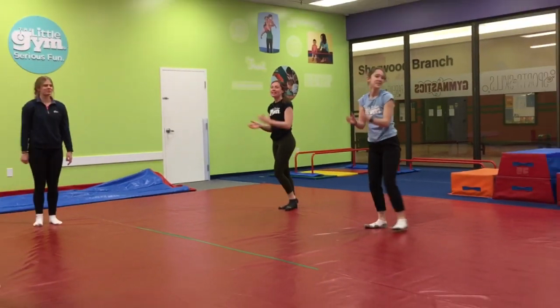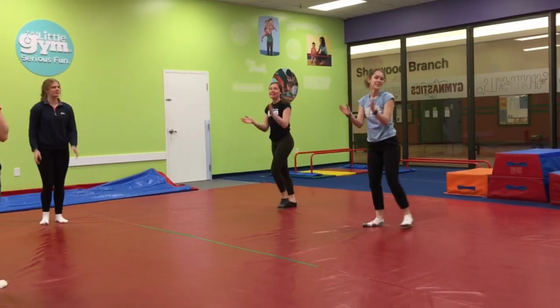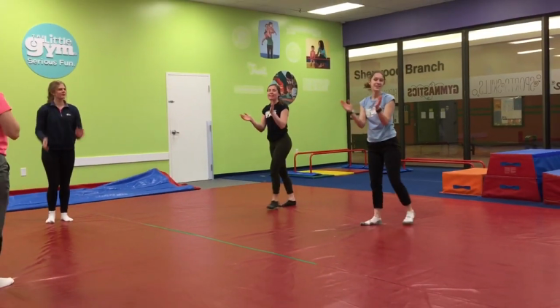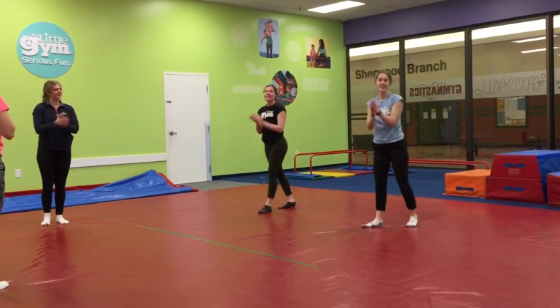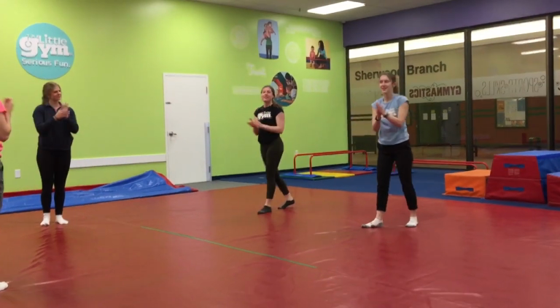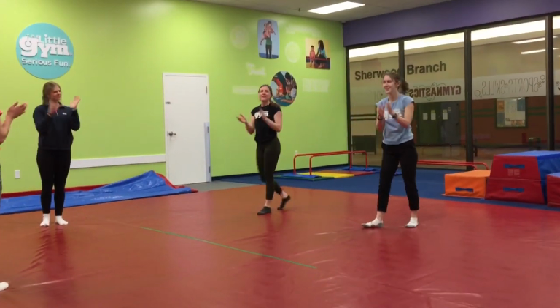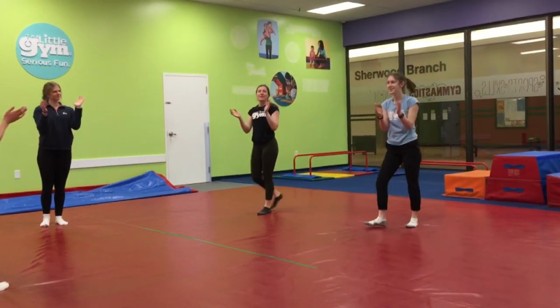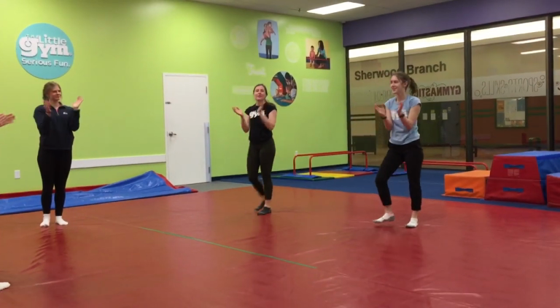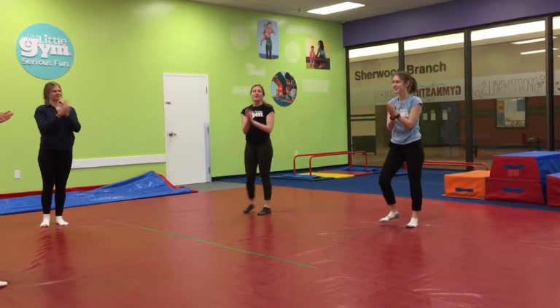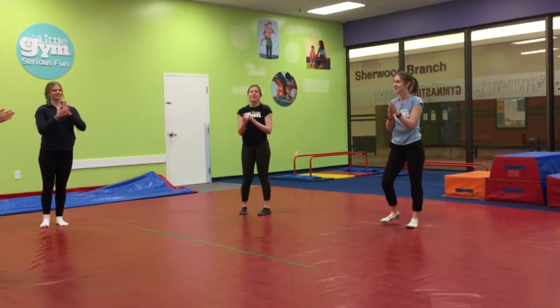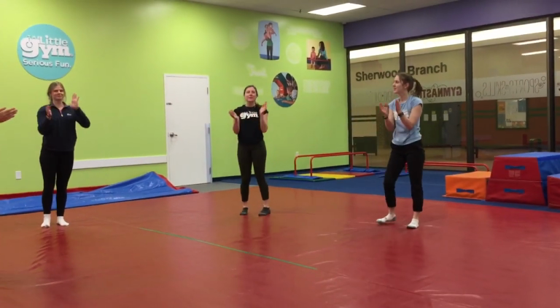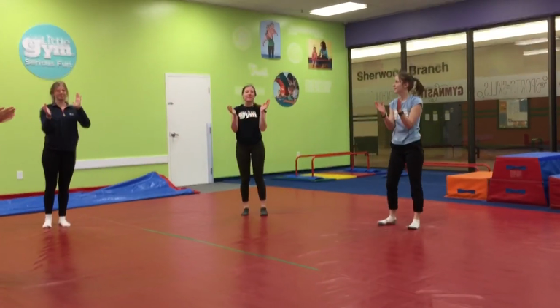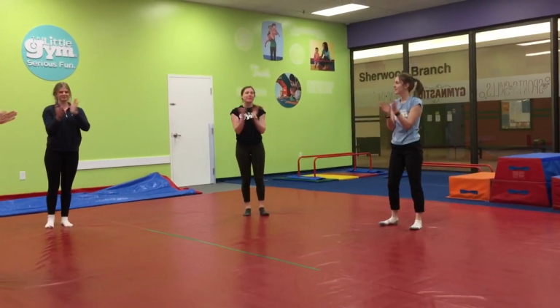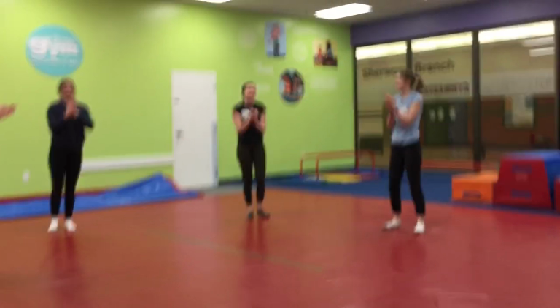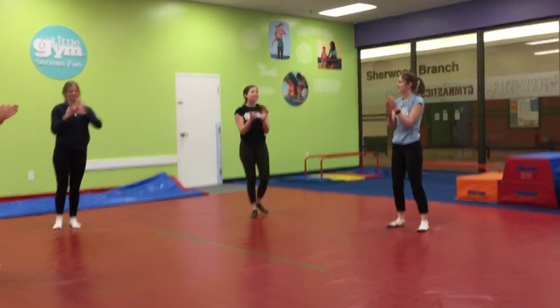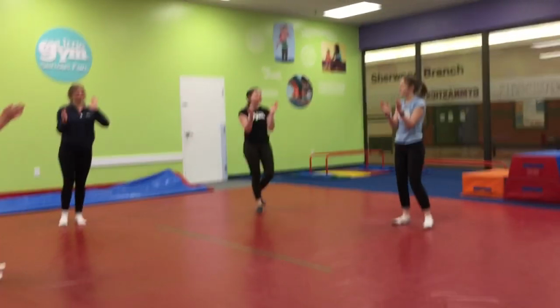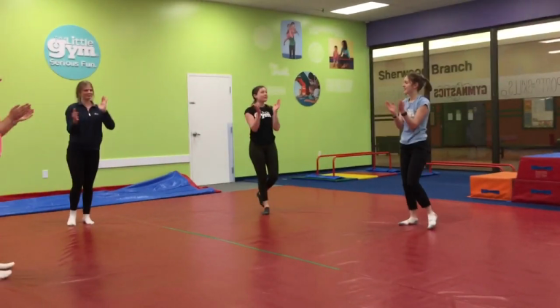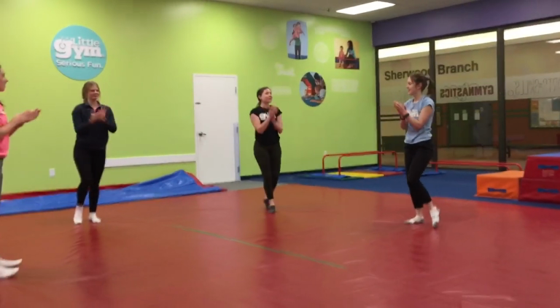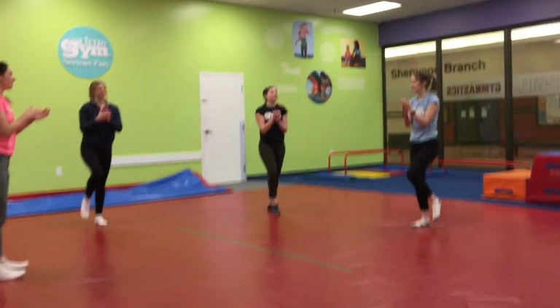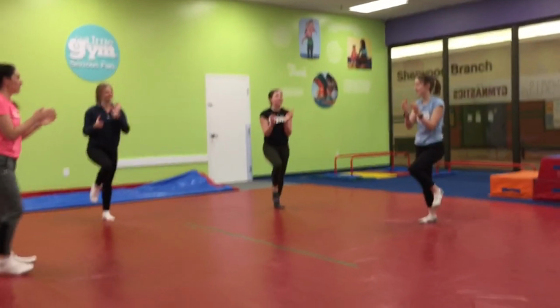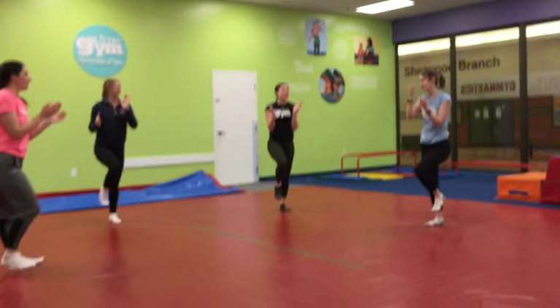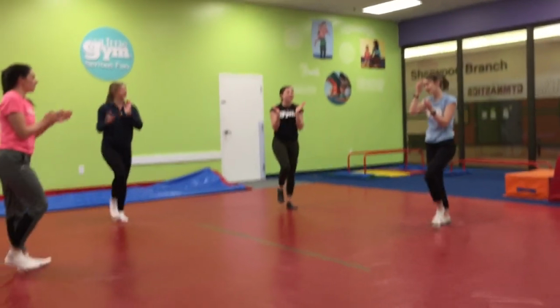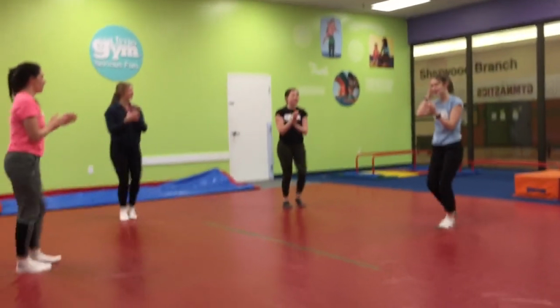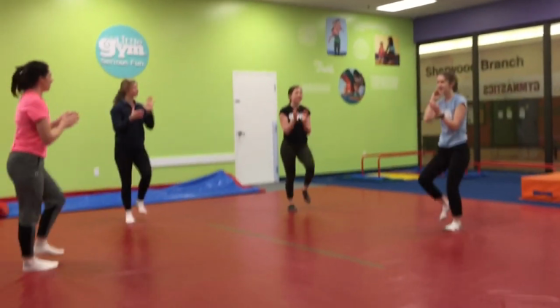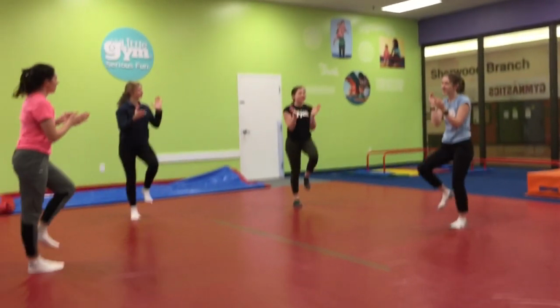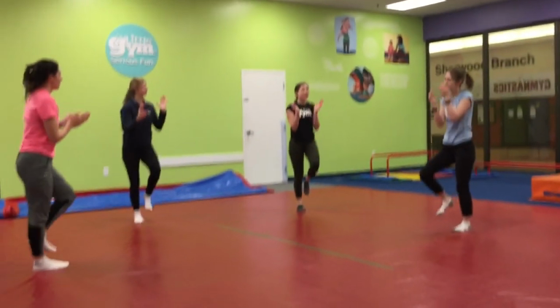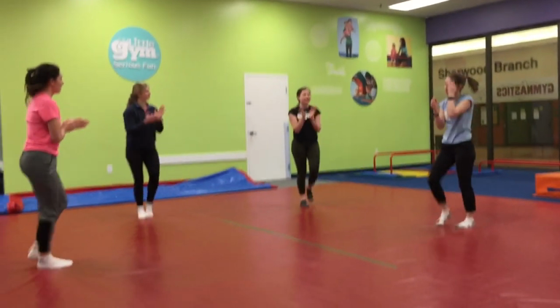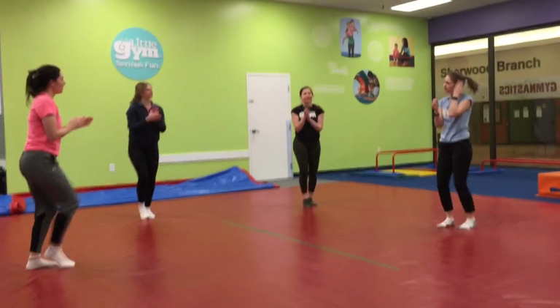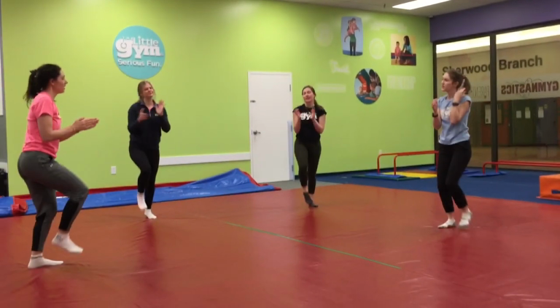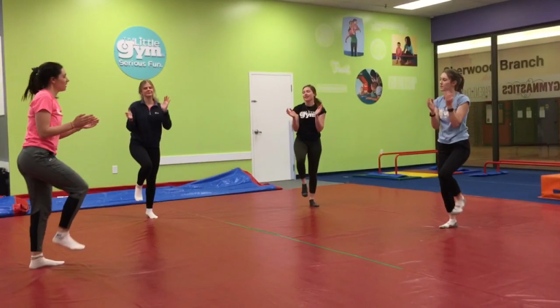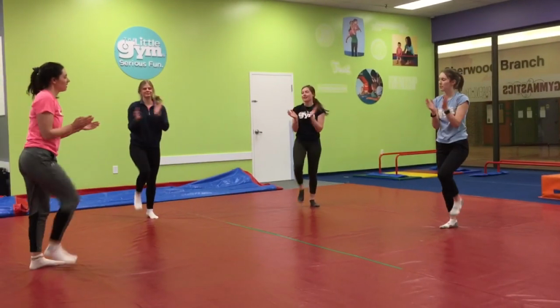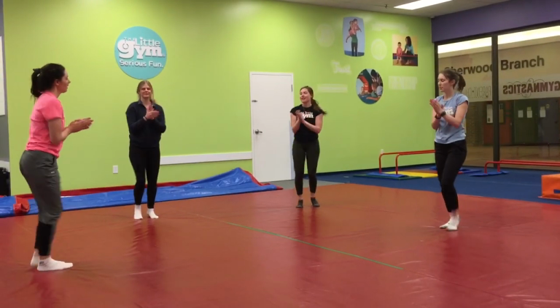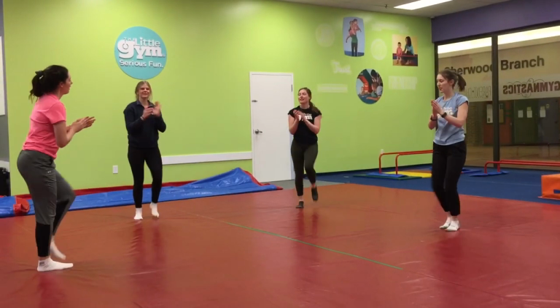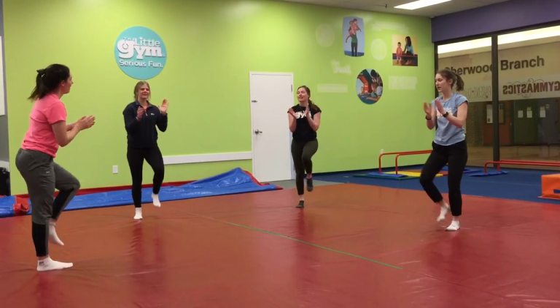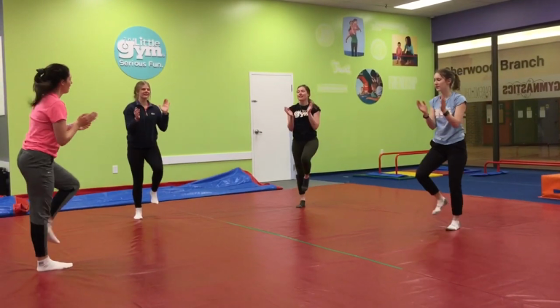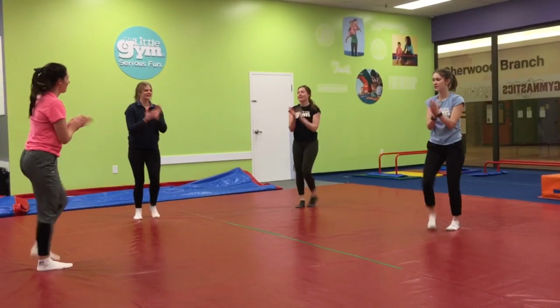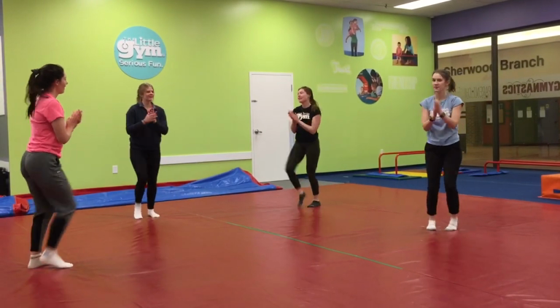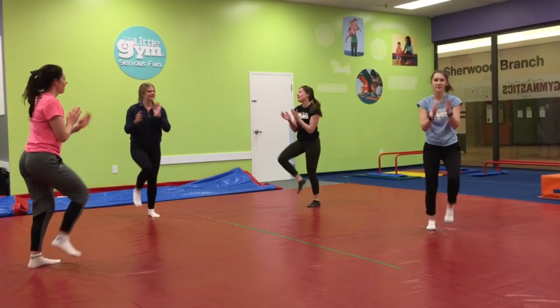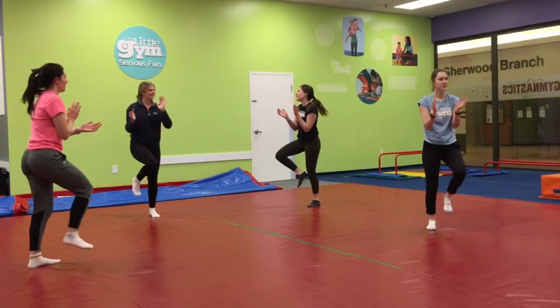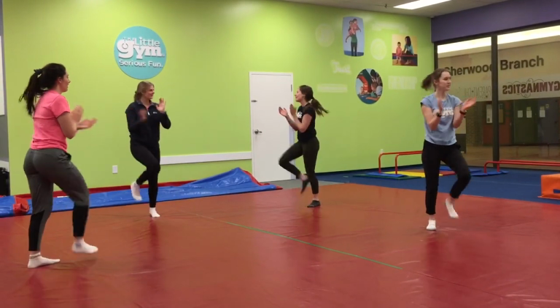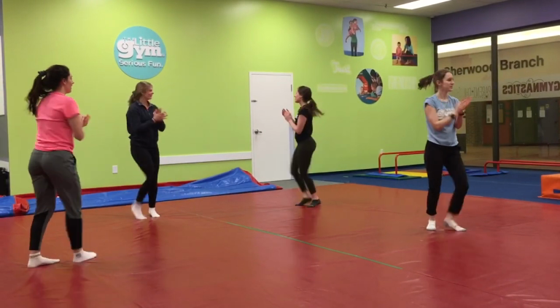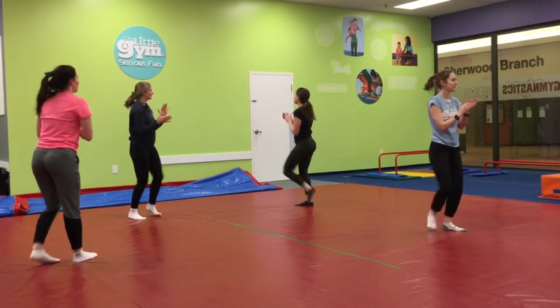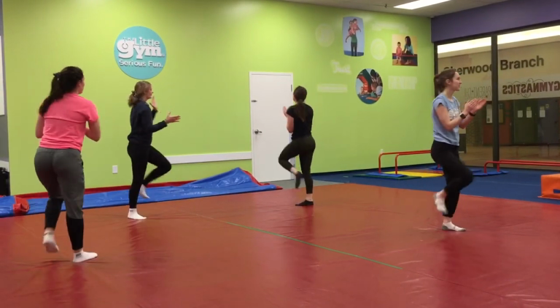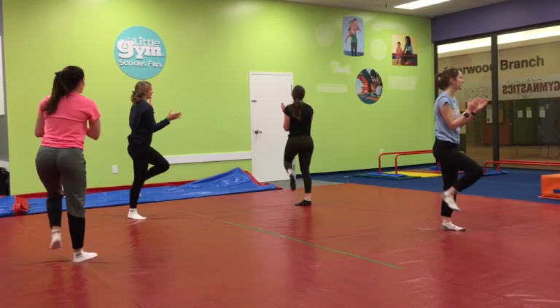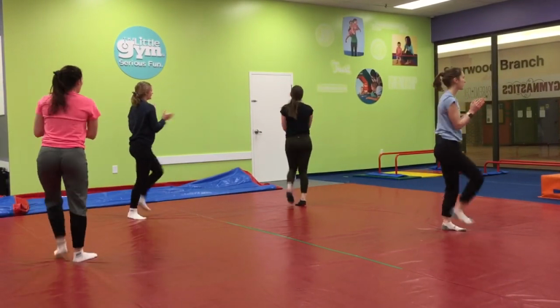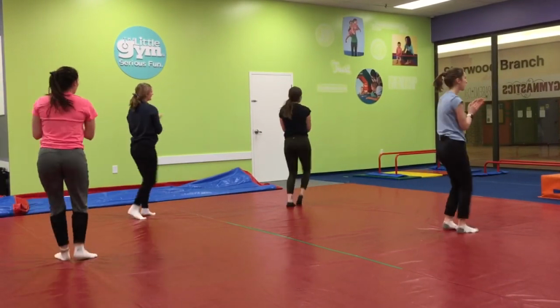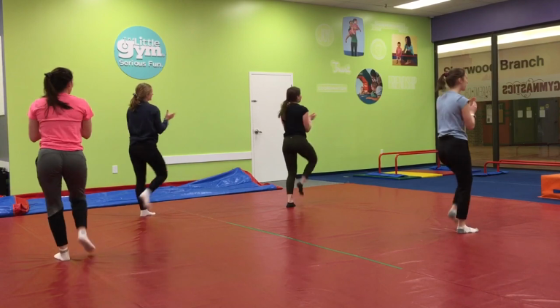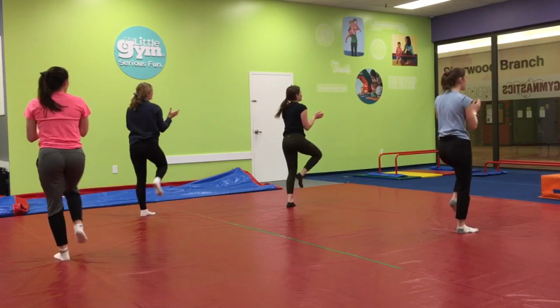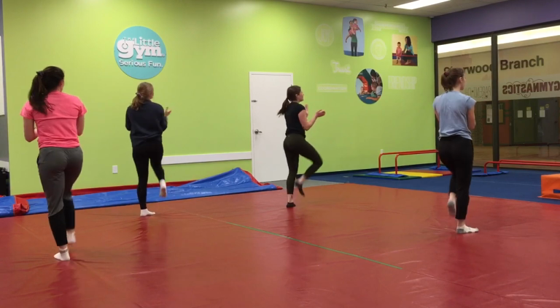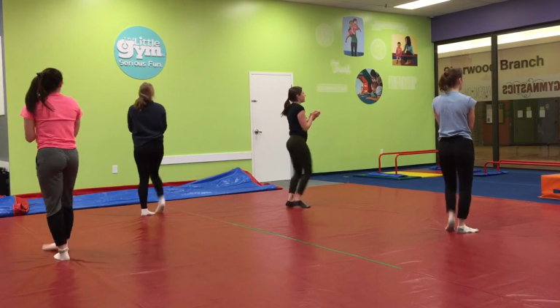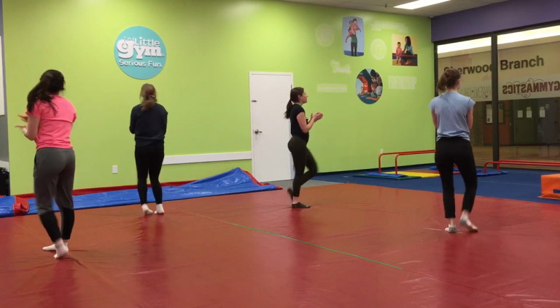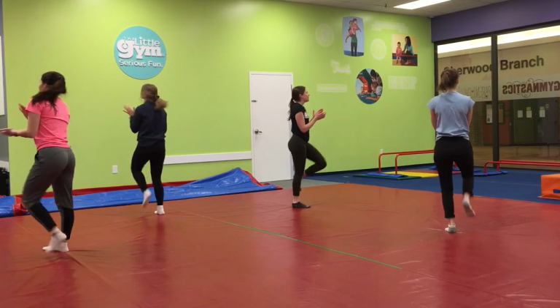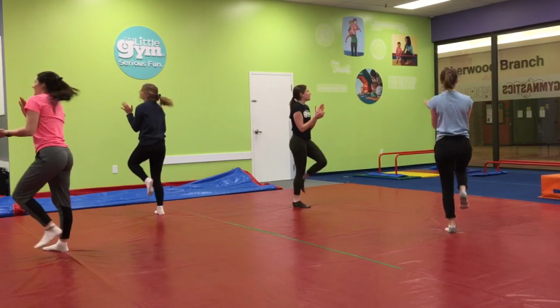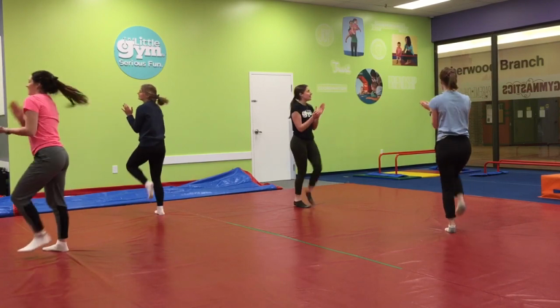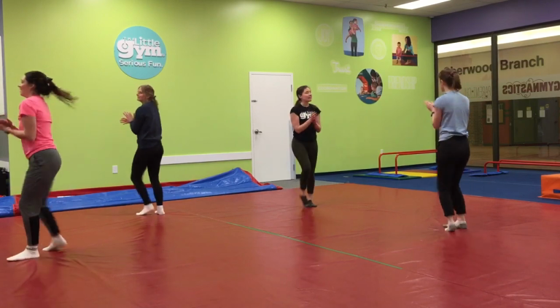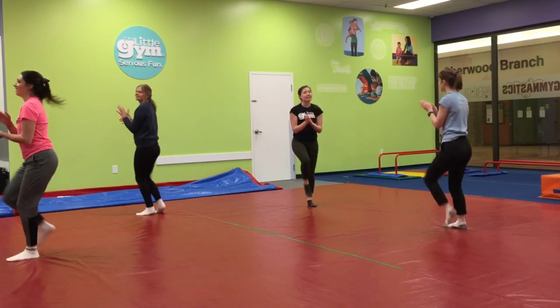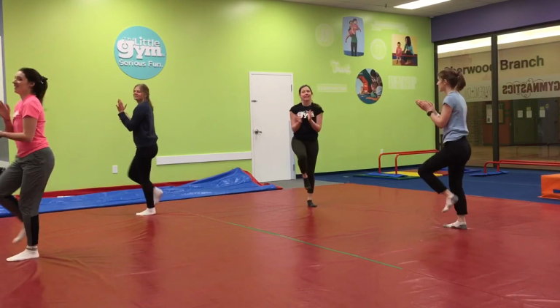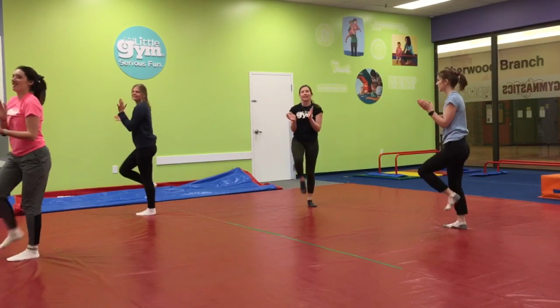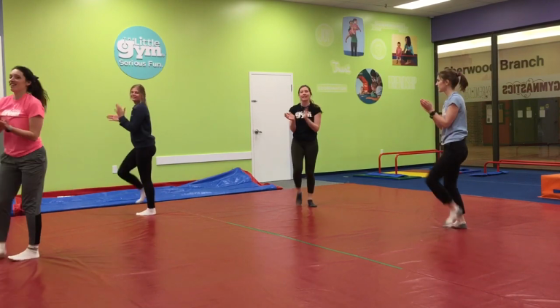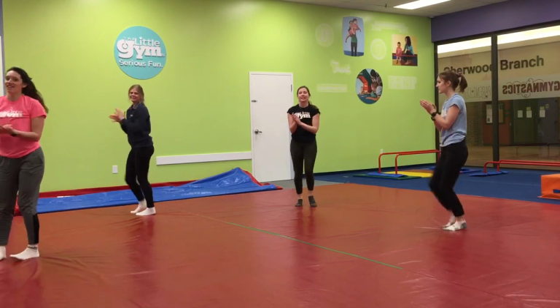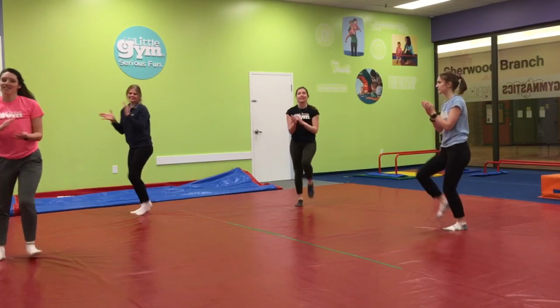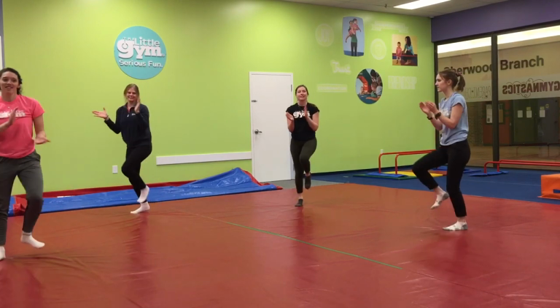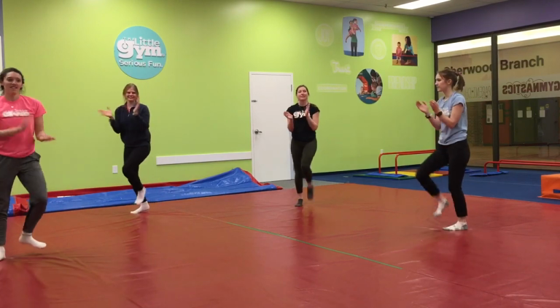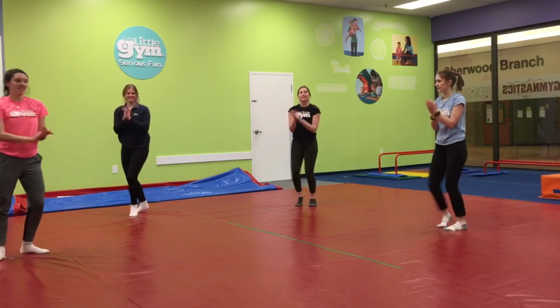Clap your hands. And stop your feet. Turn around and around and keep the beat.